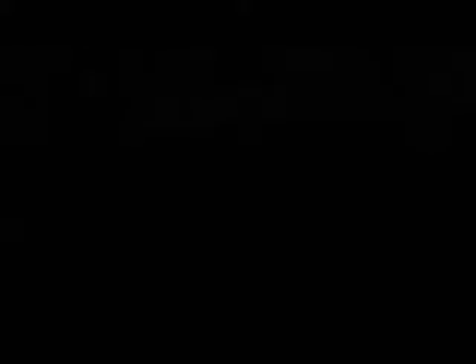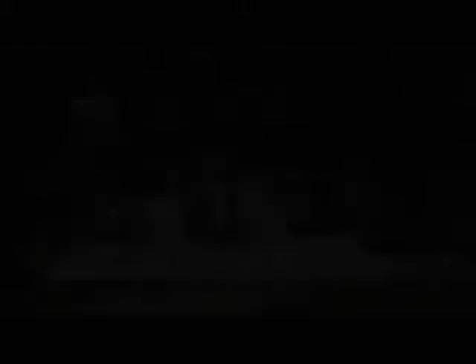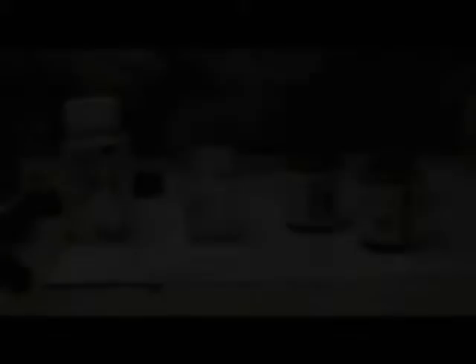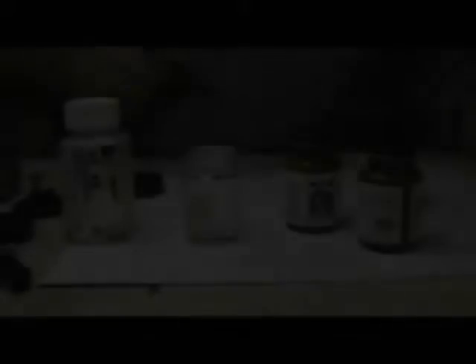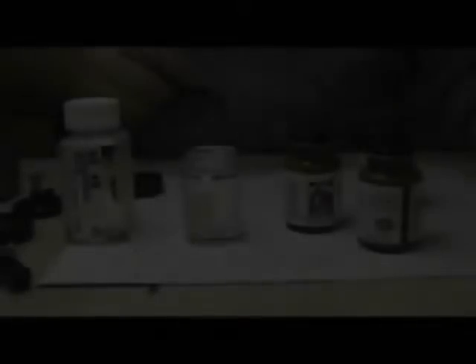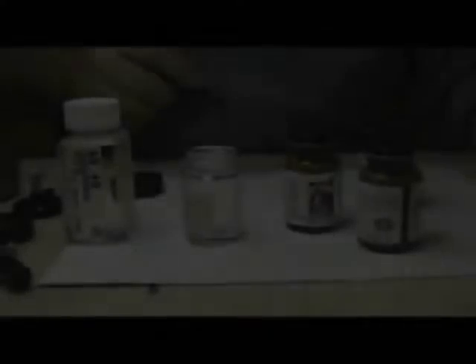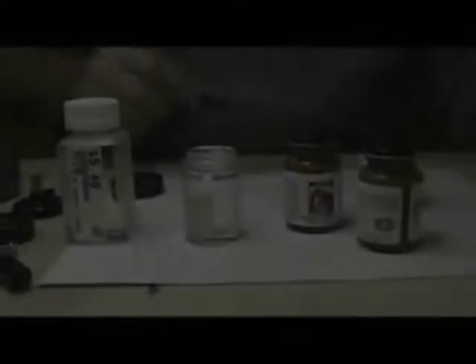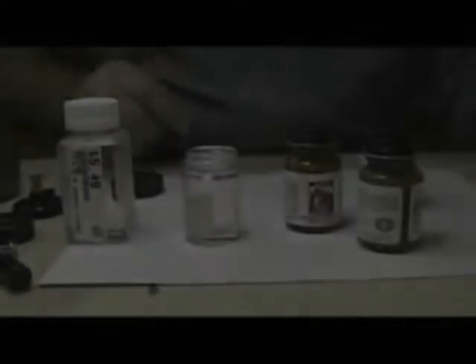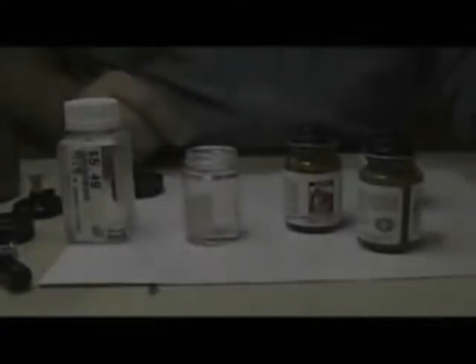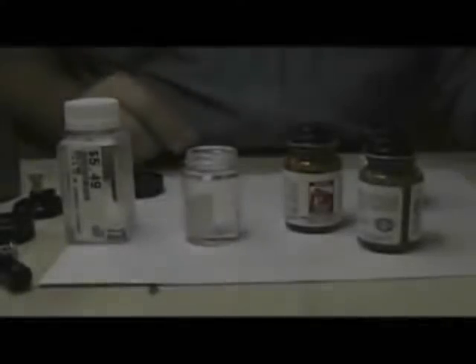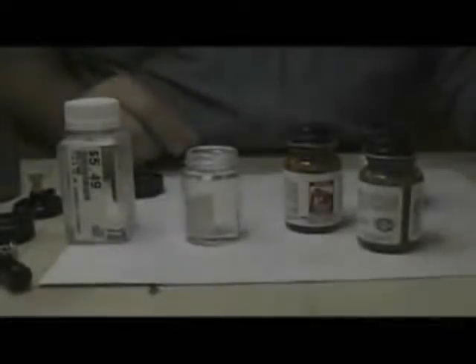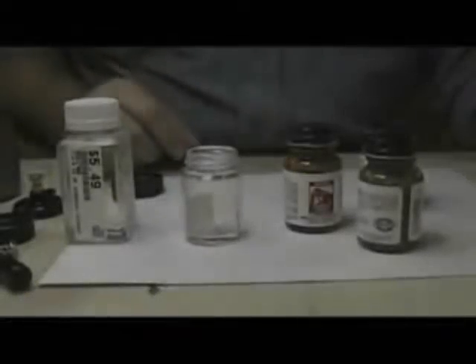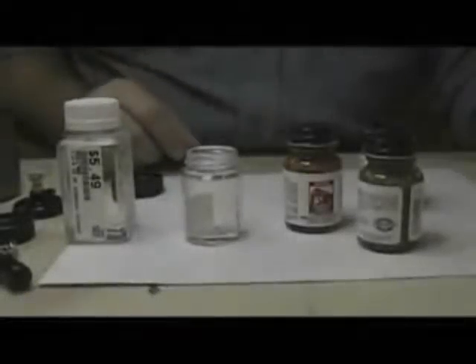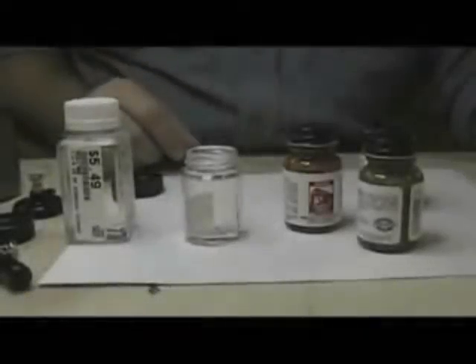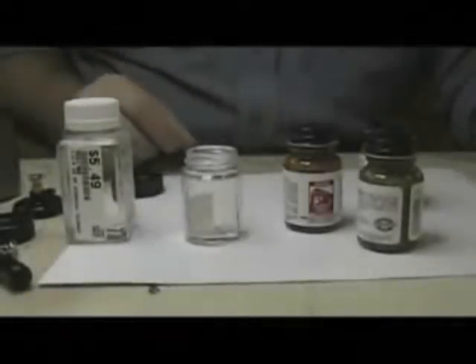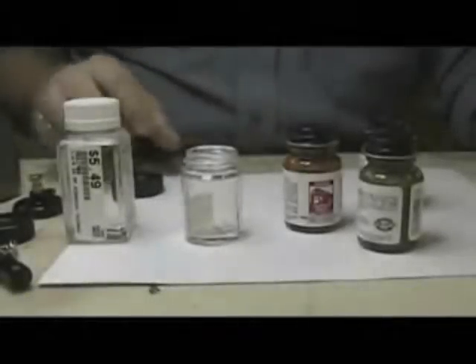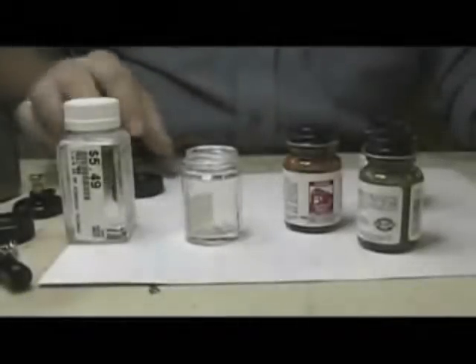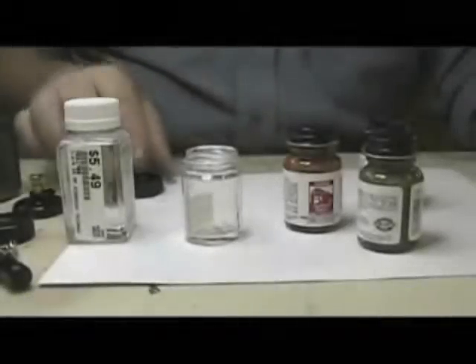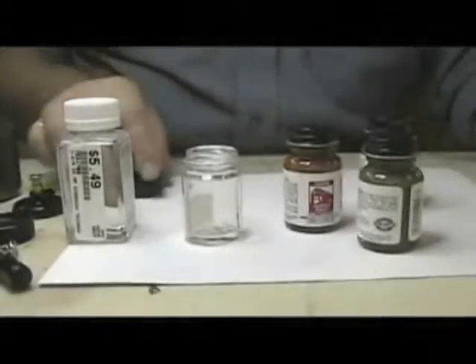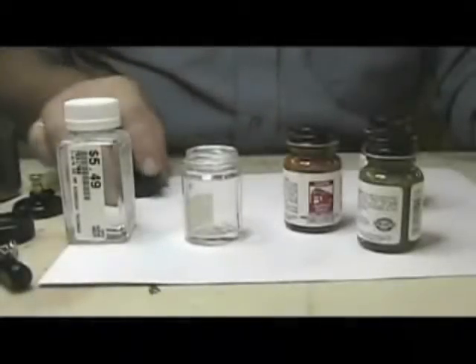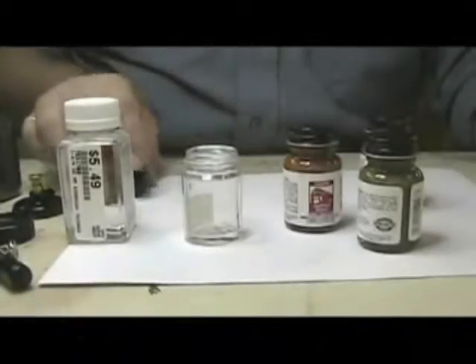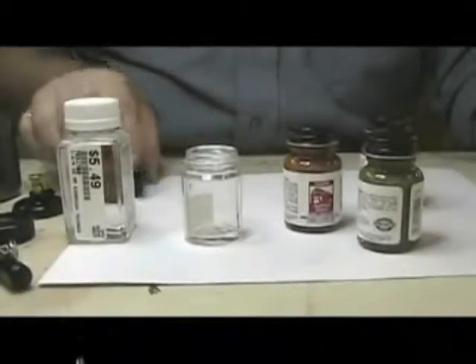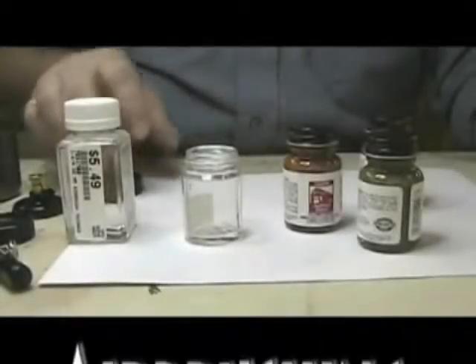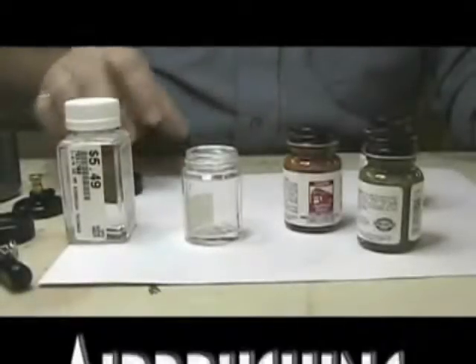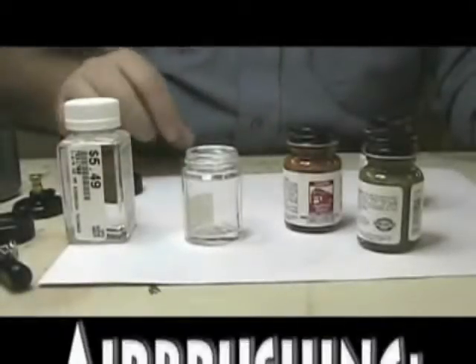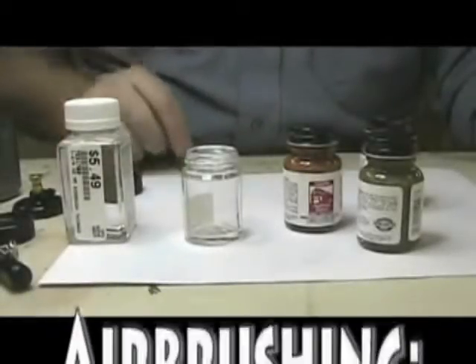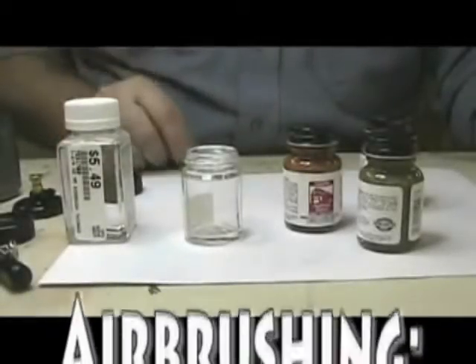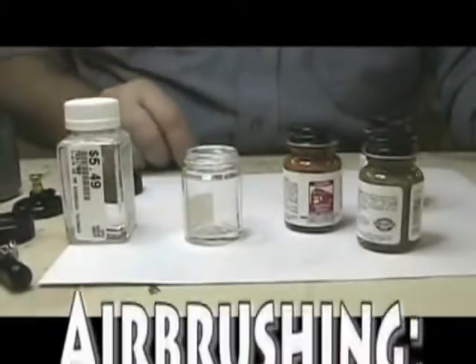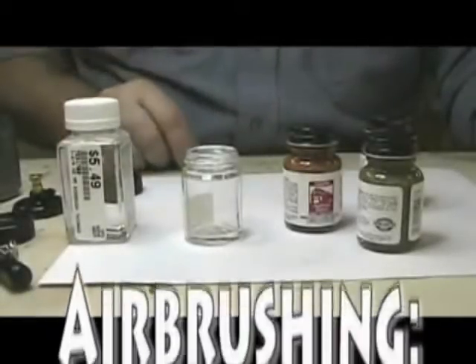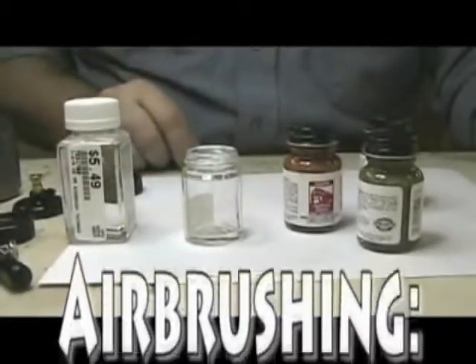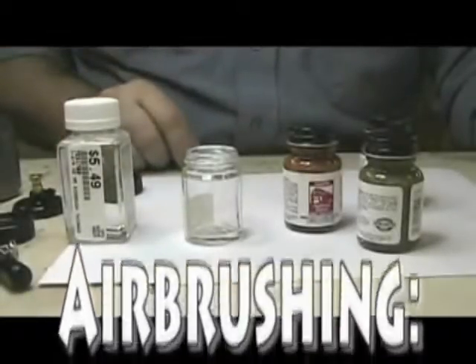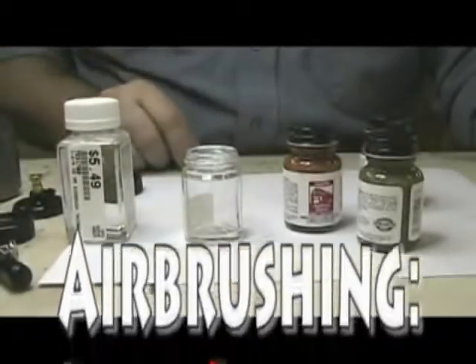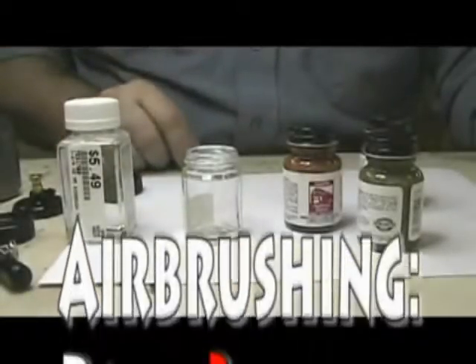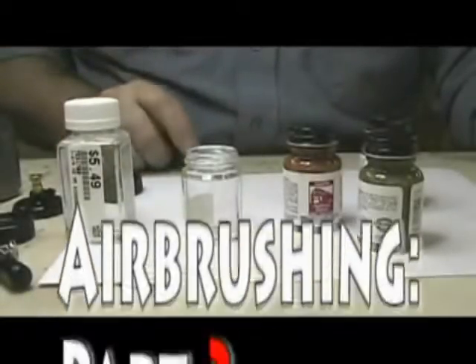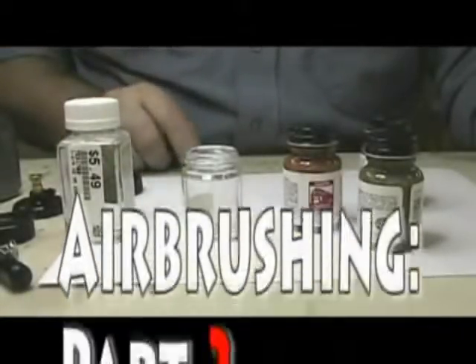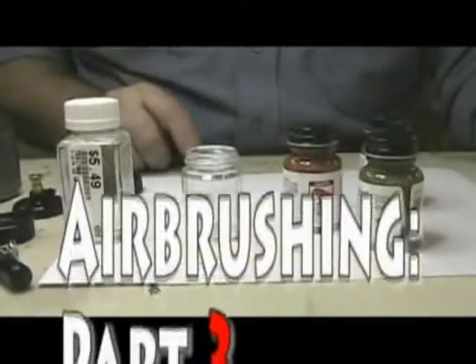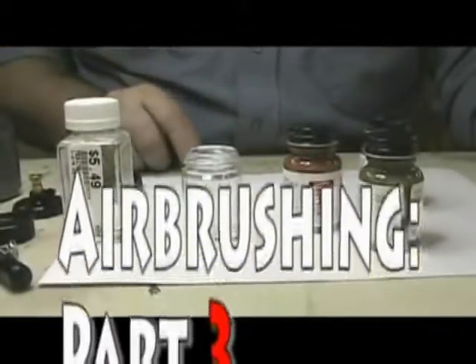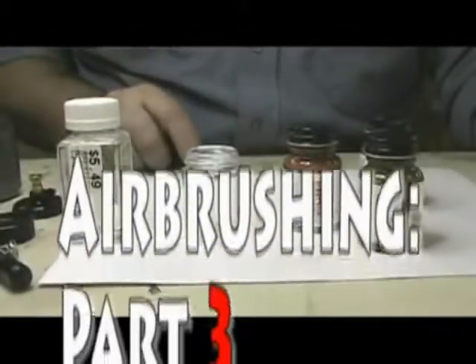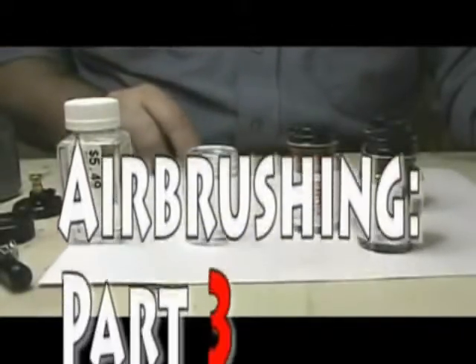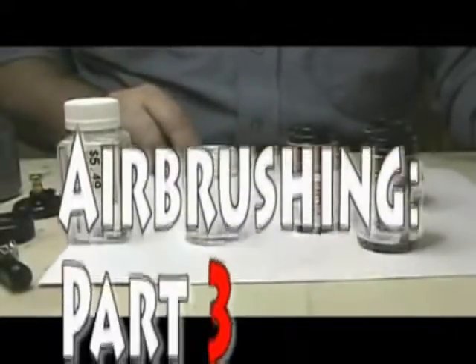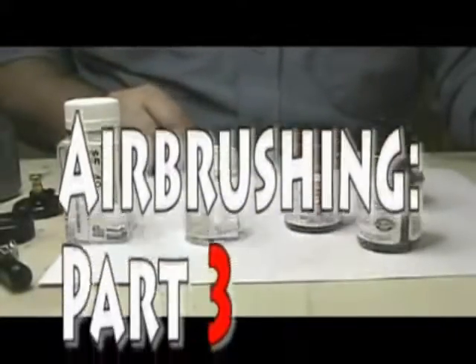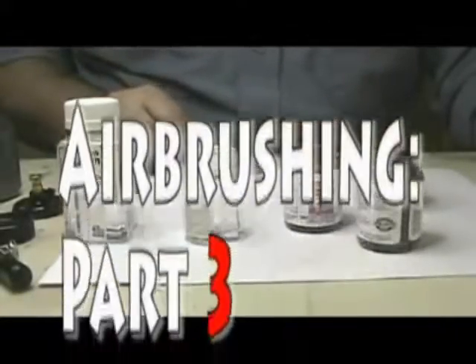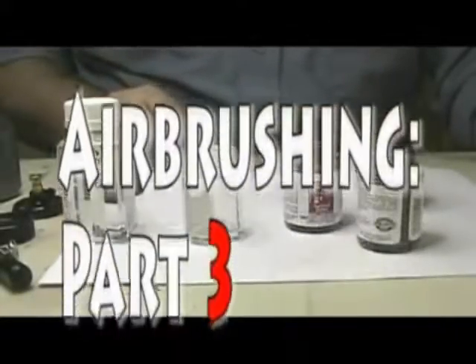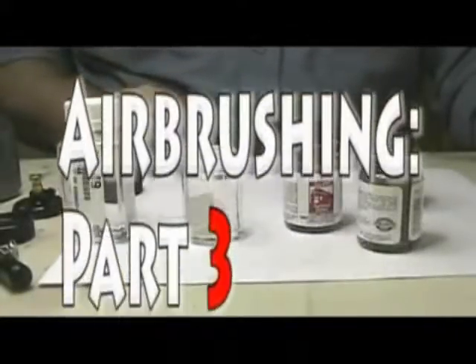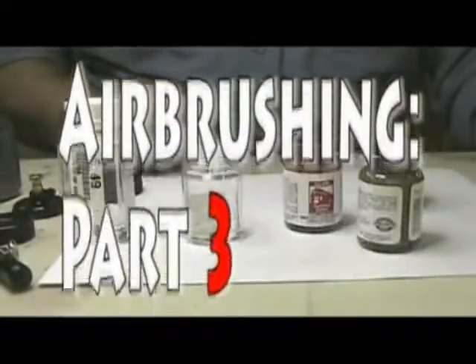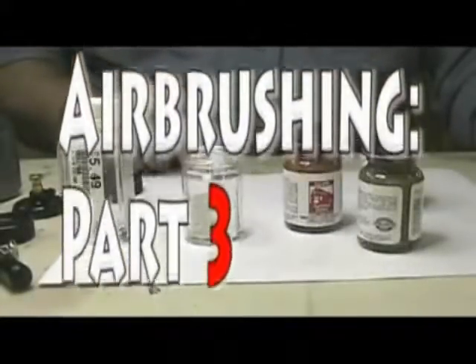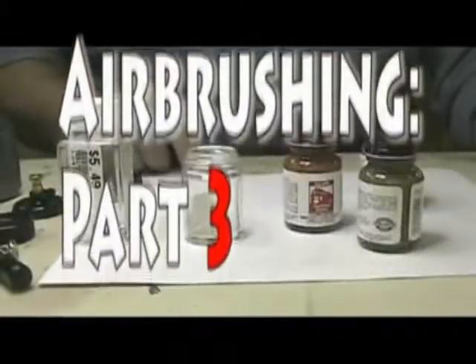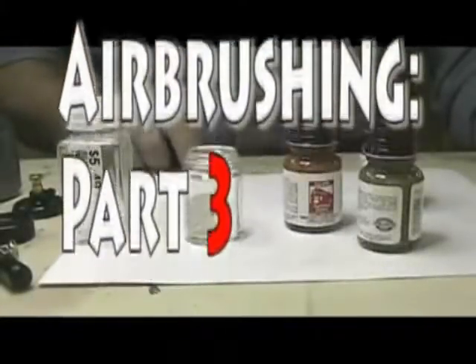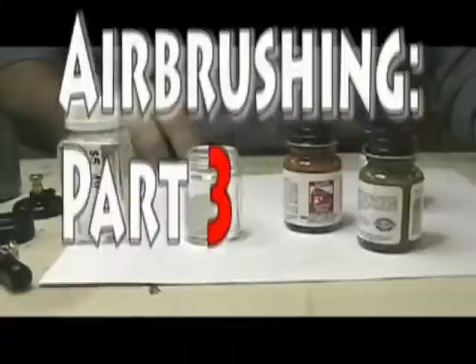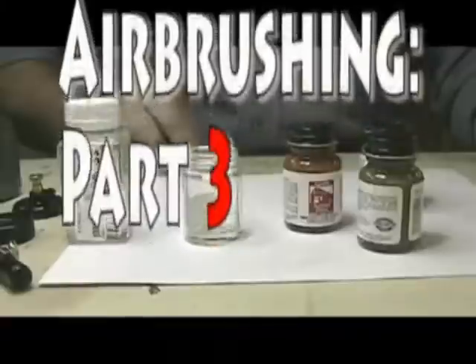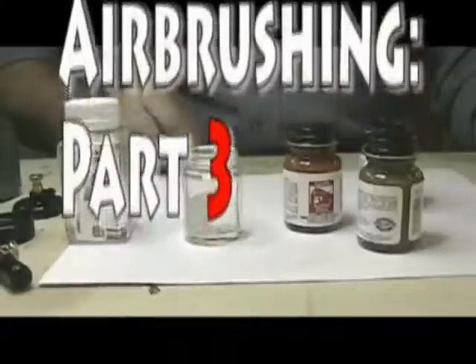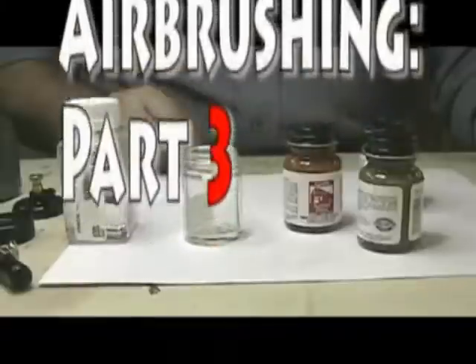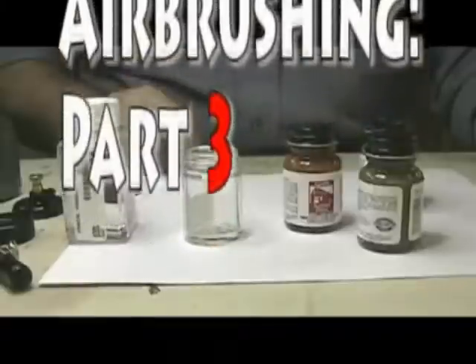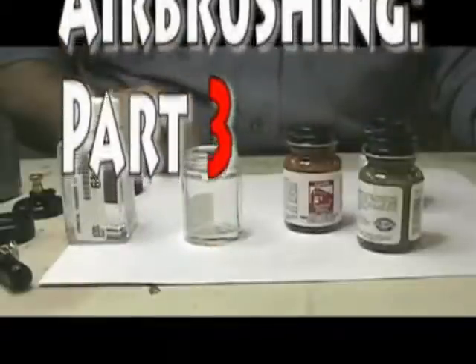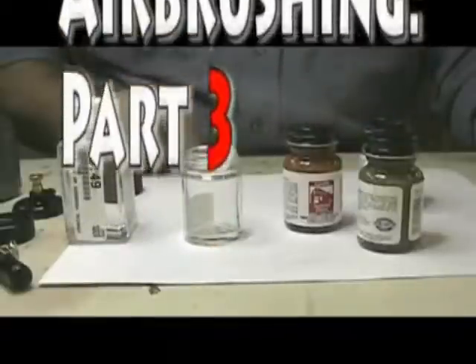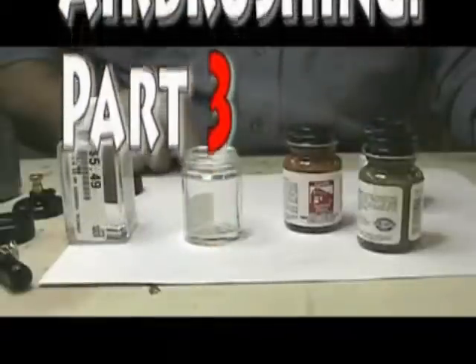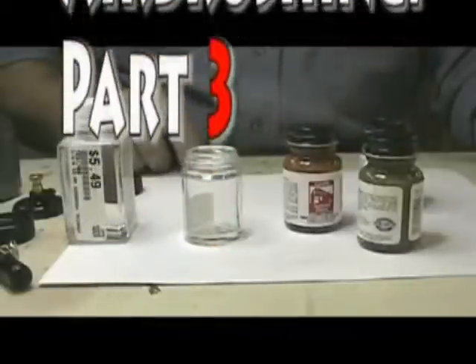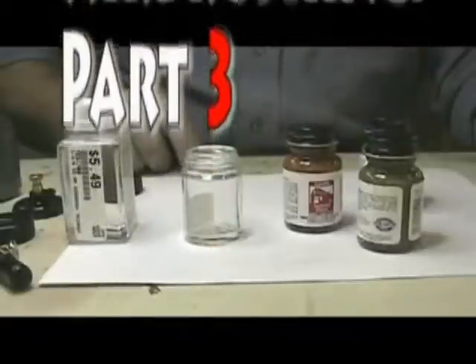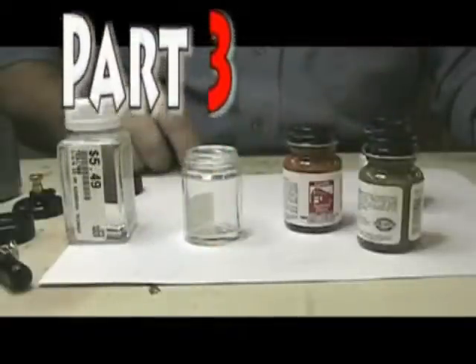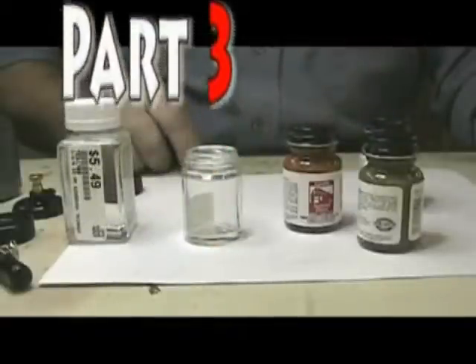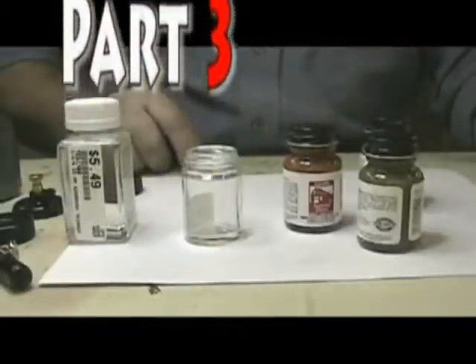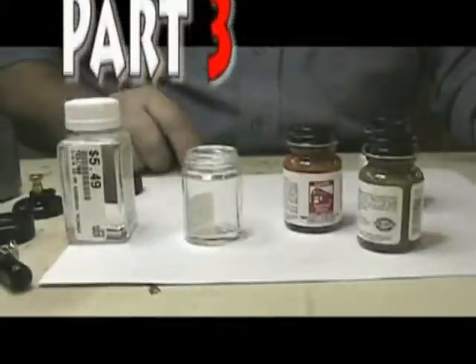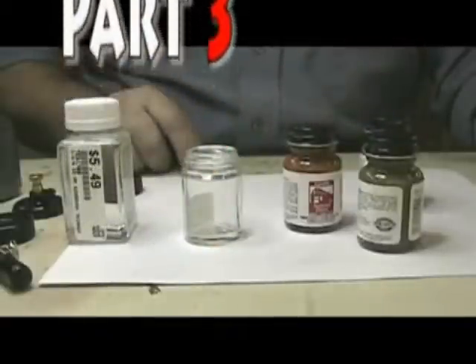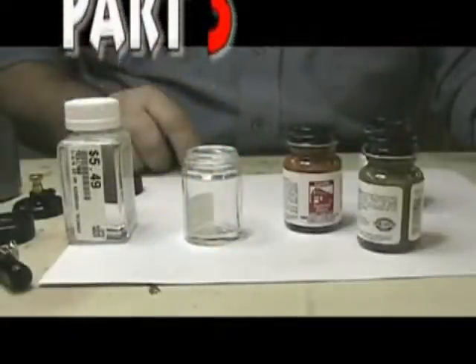Hello. Well tonight I'm going to try my hand at weathering some track.